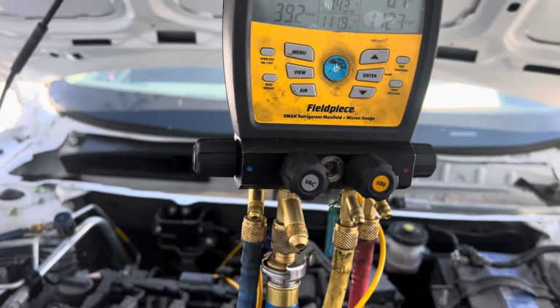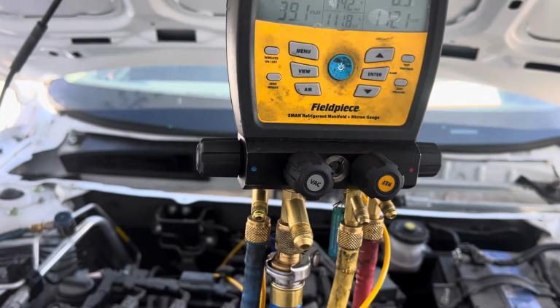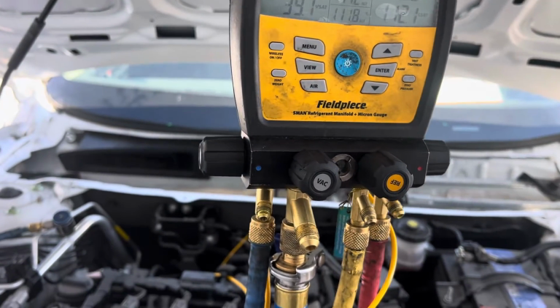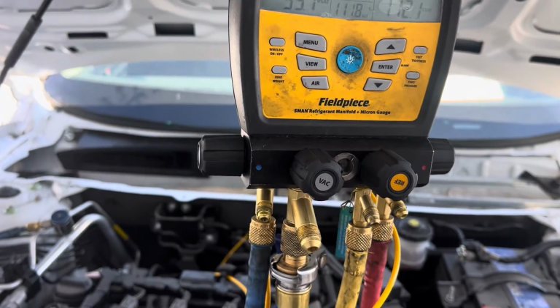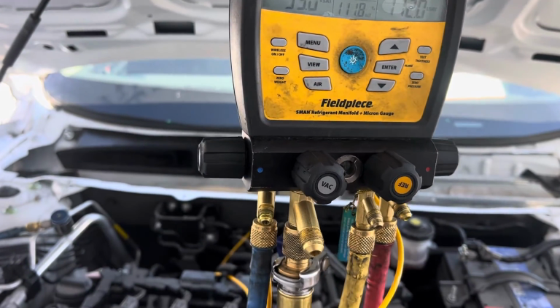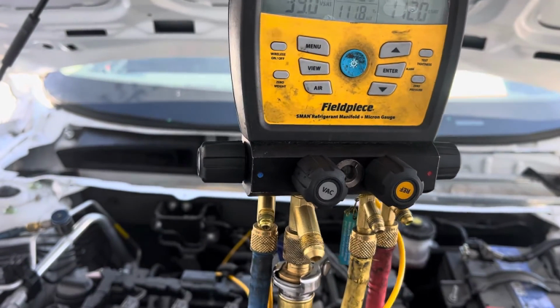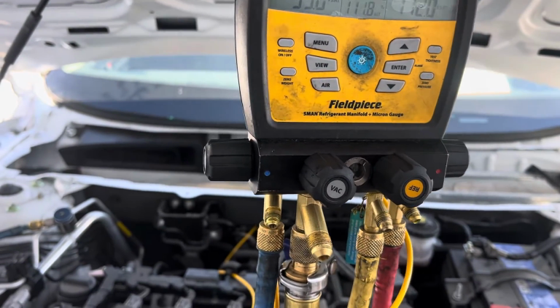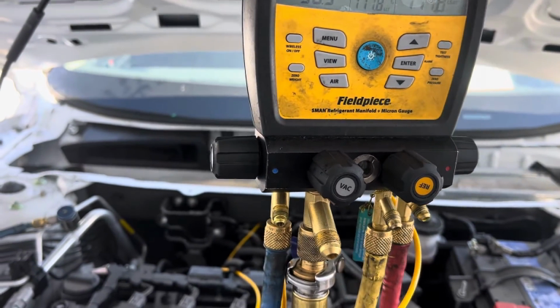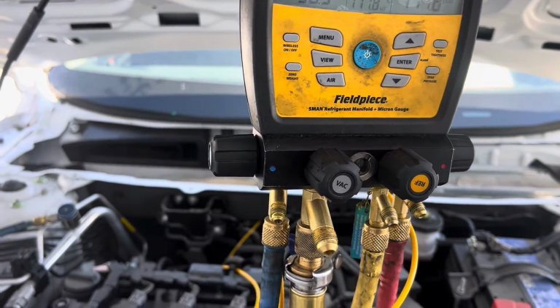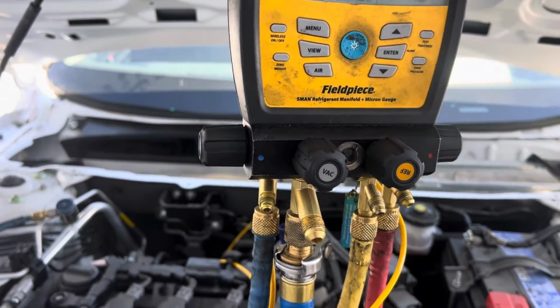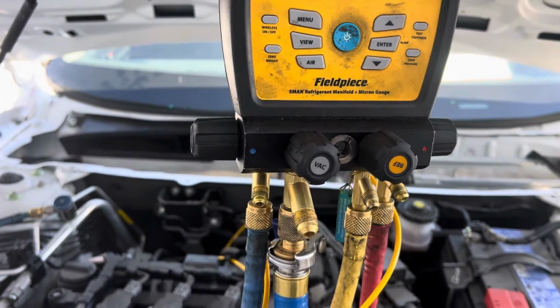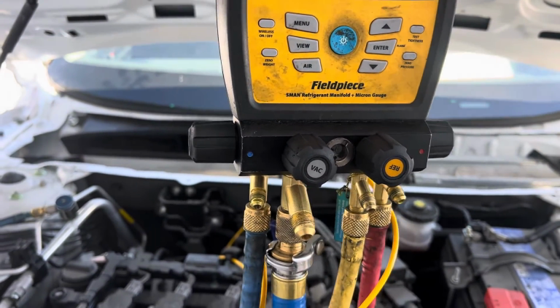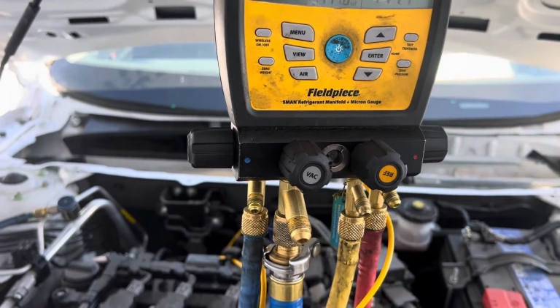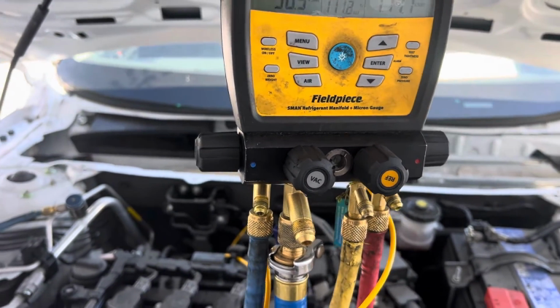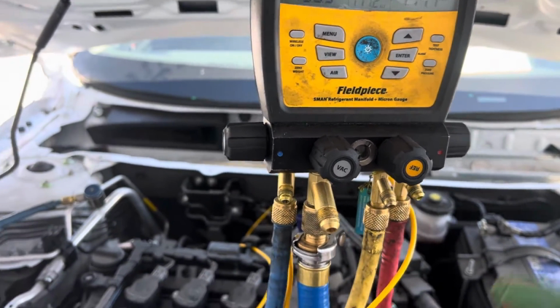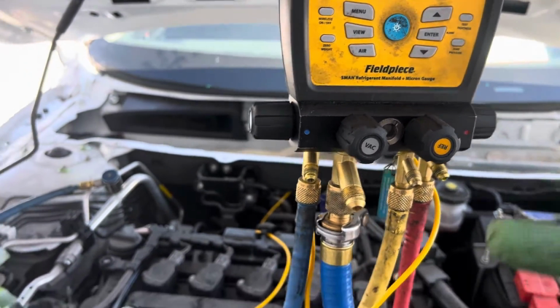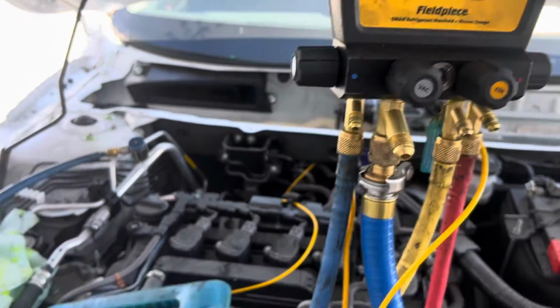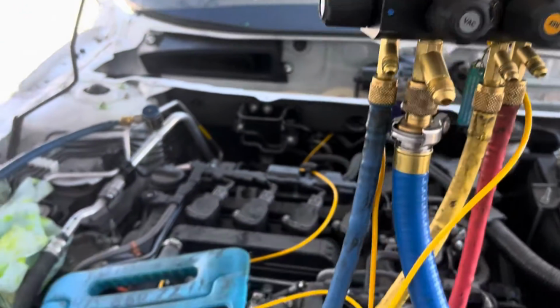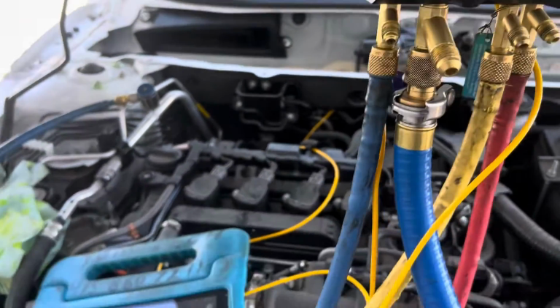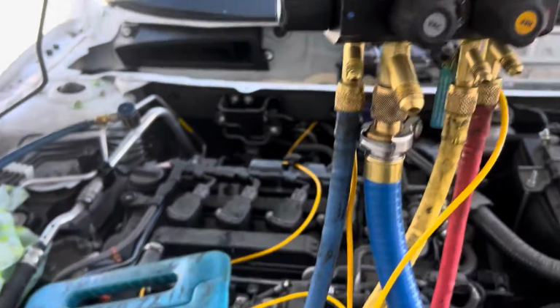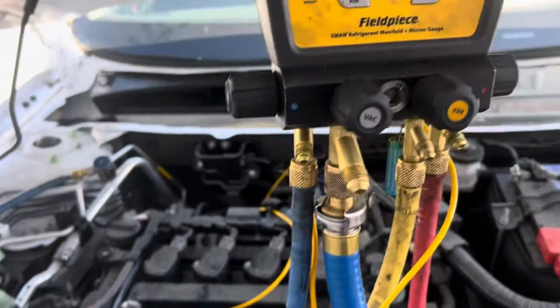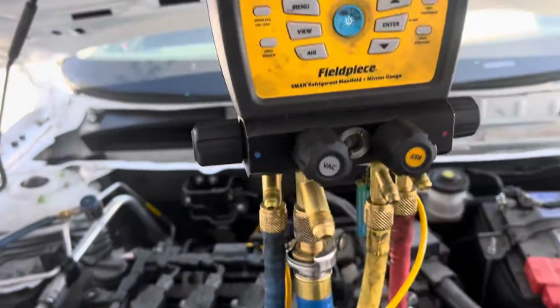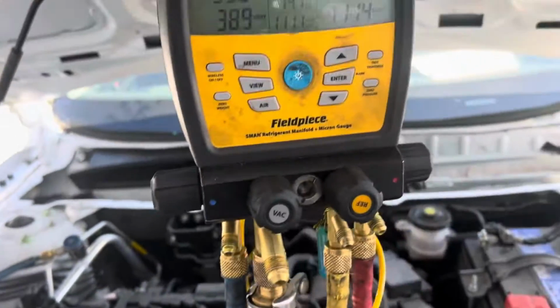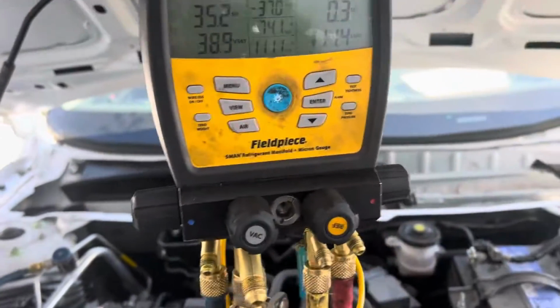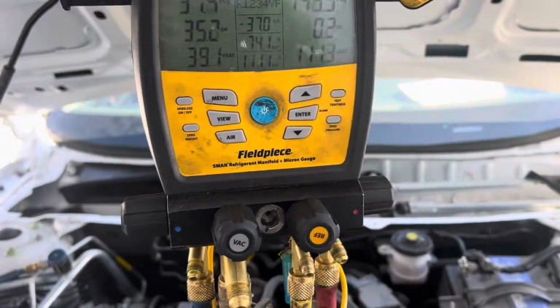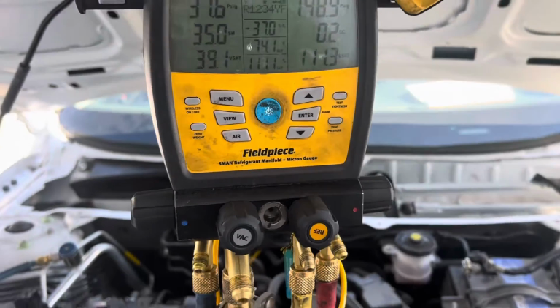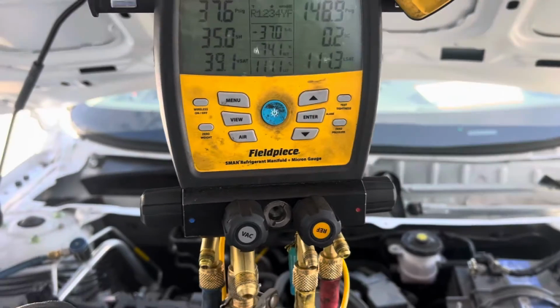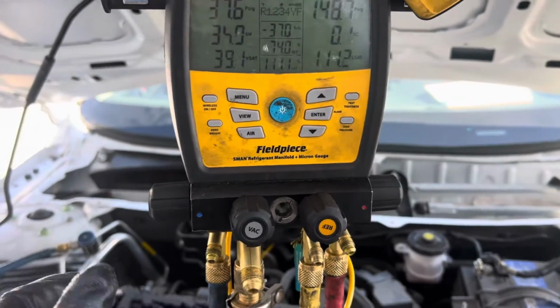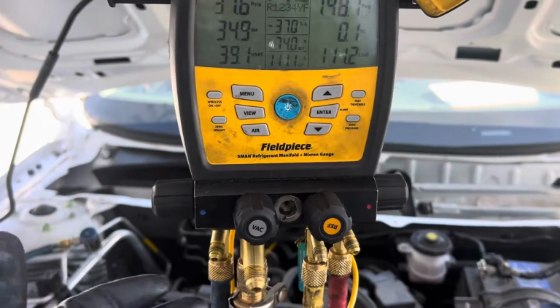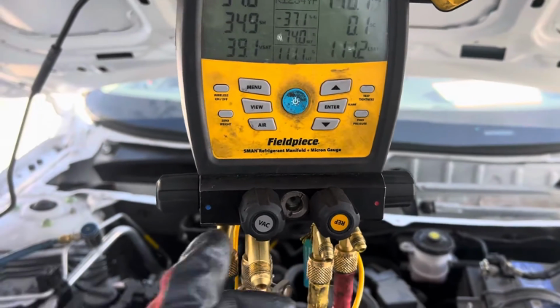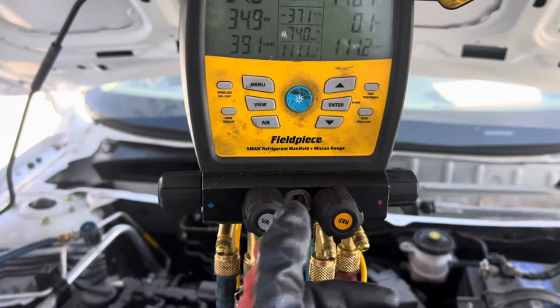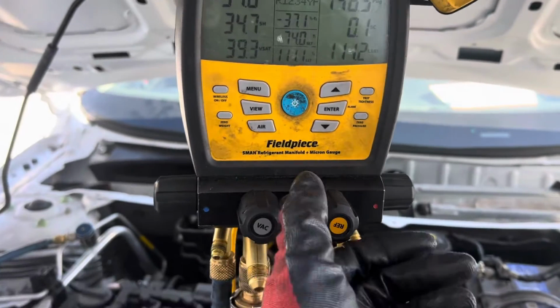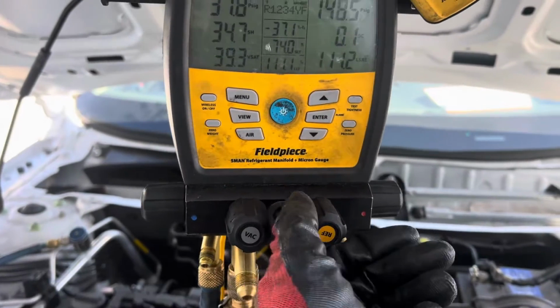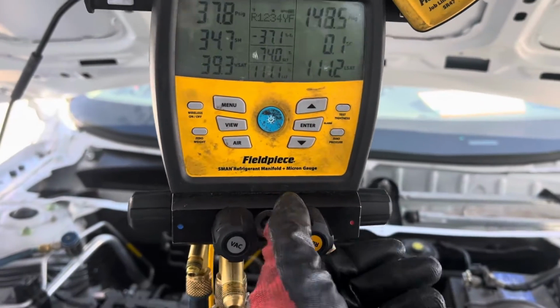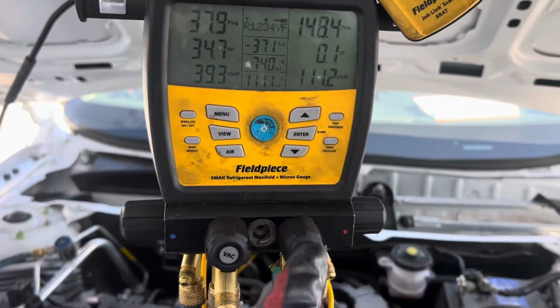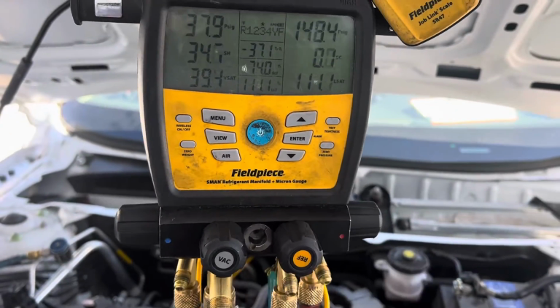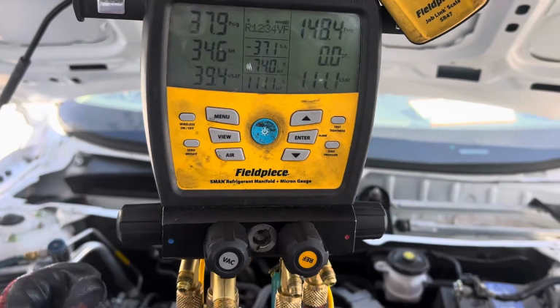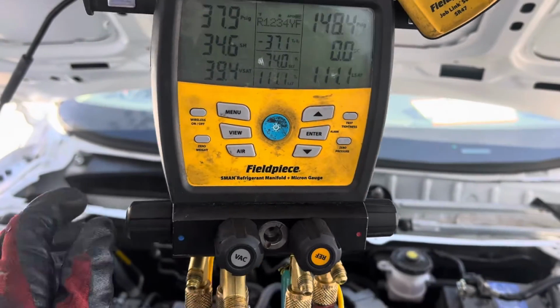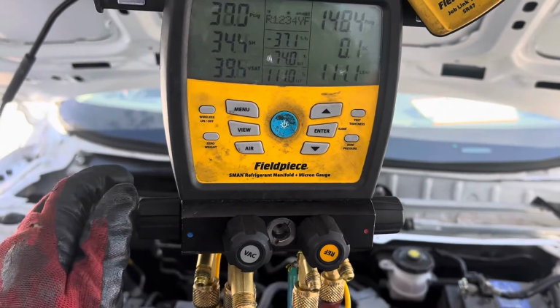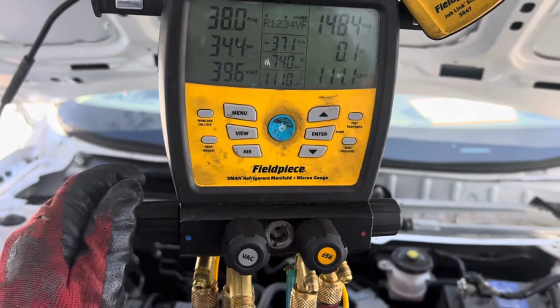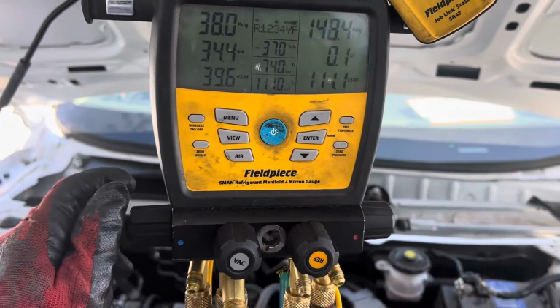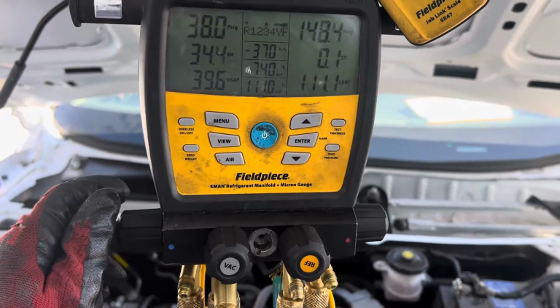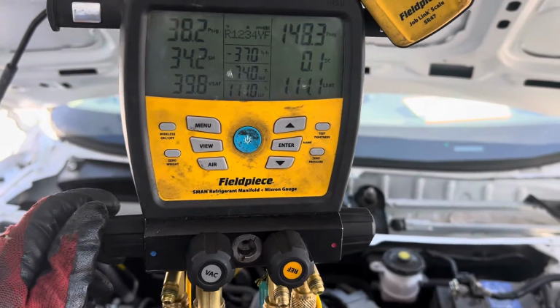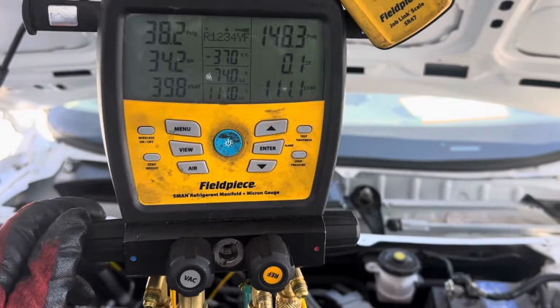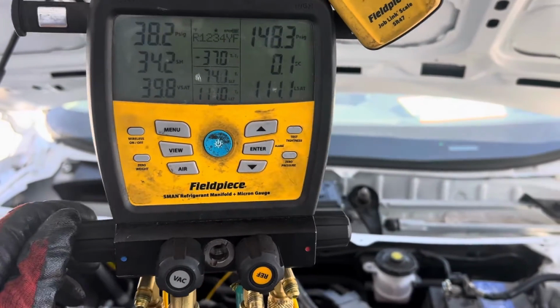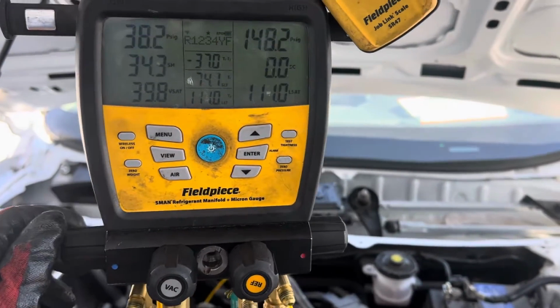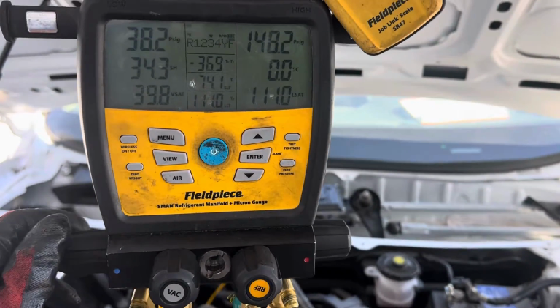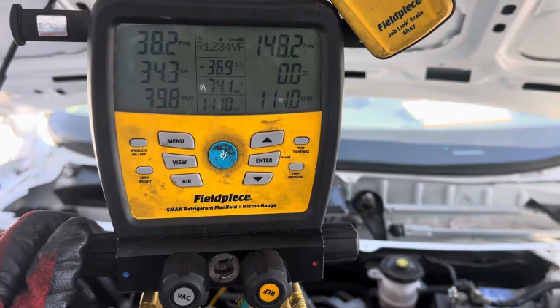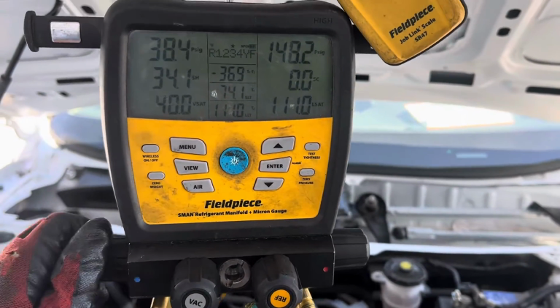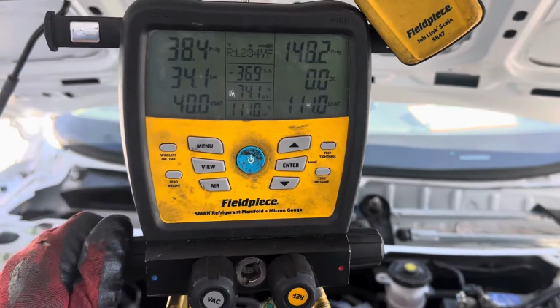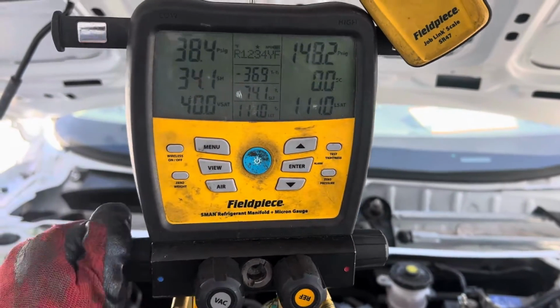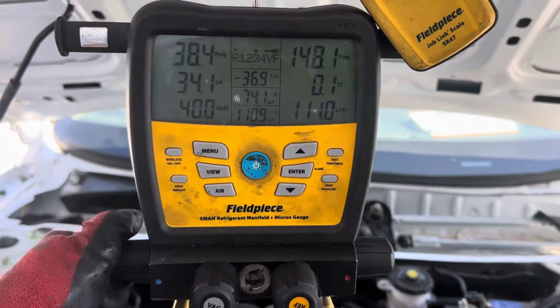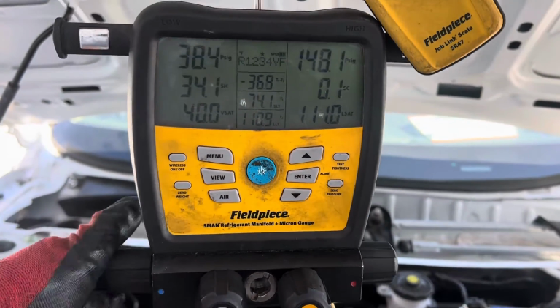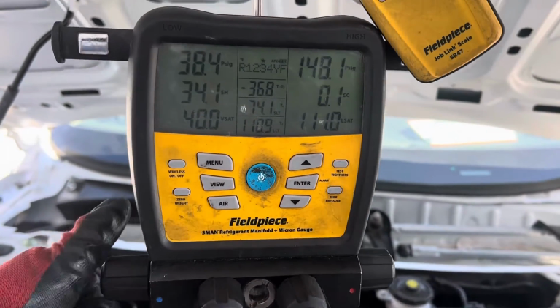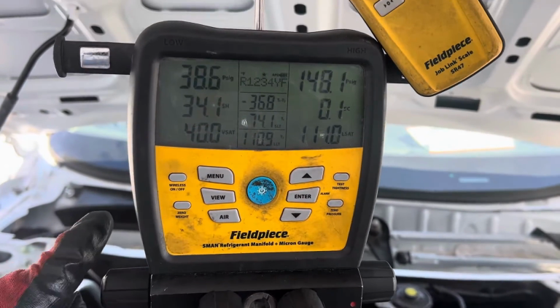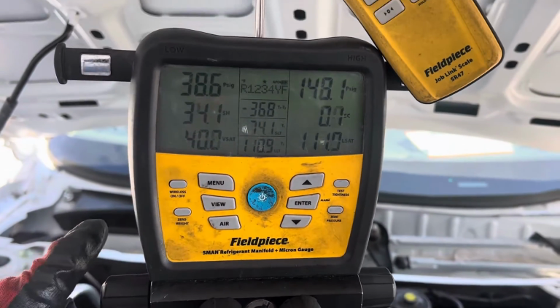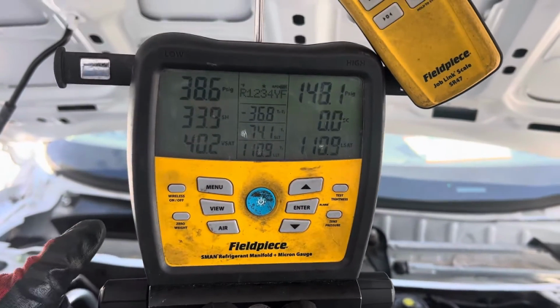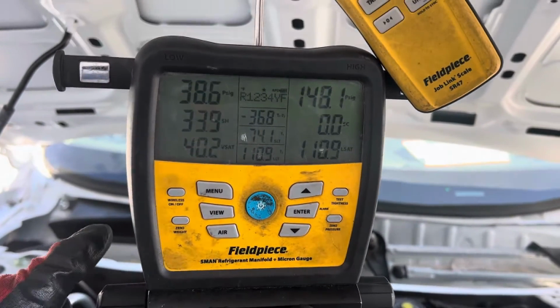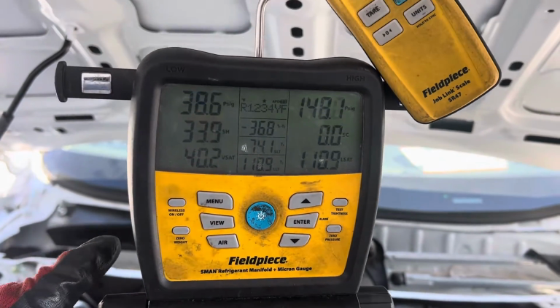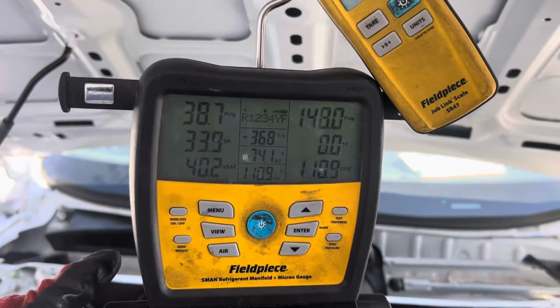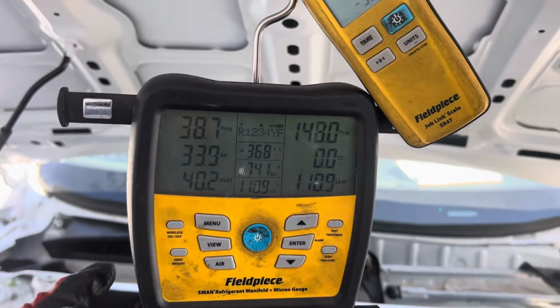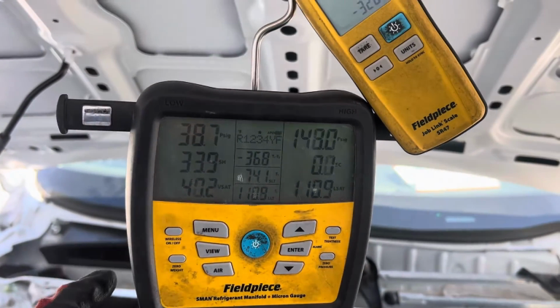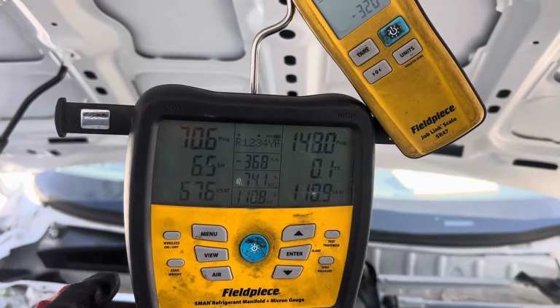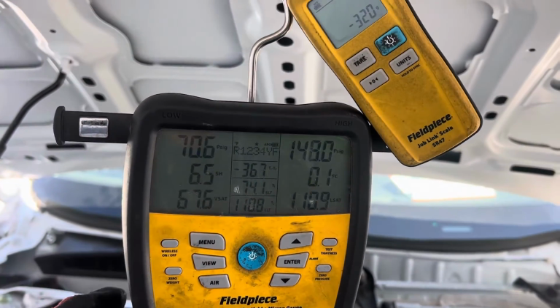There are guys who say this is an expansion valve system, it makes no difference. We'll get into that later — a different story. Let's go a little more.